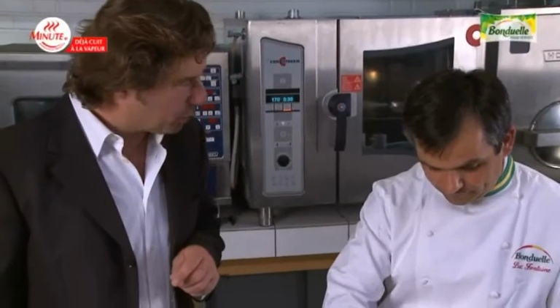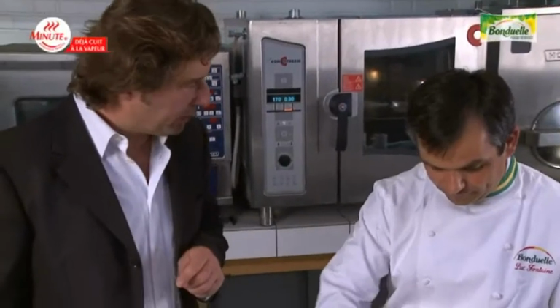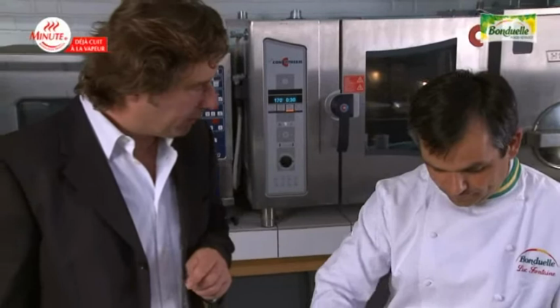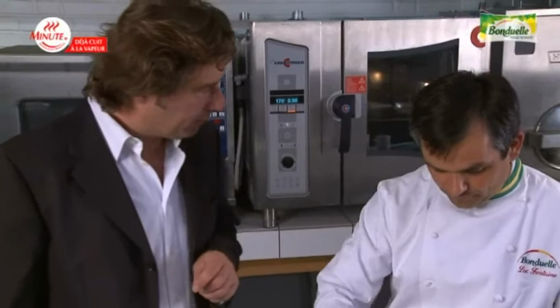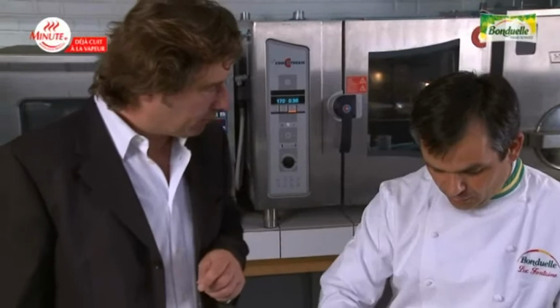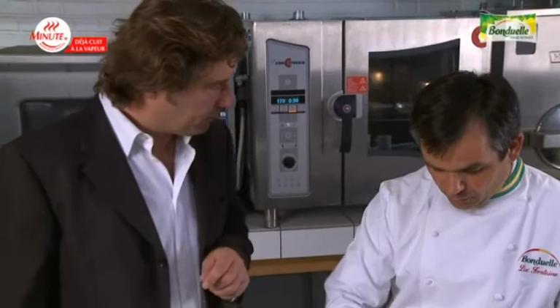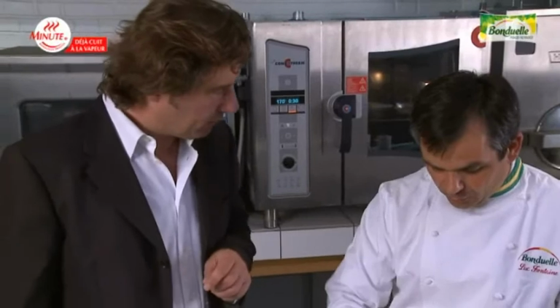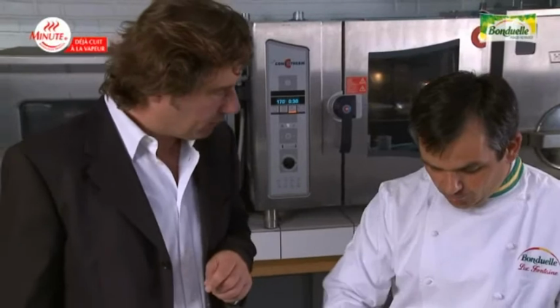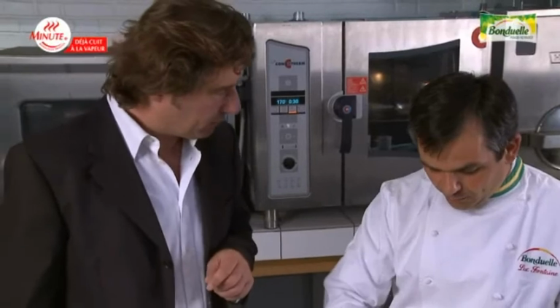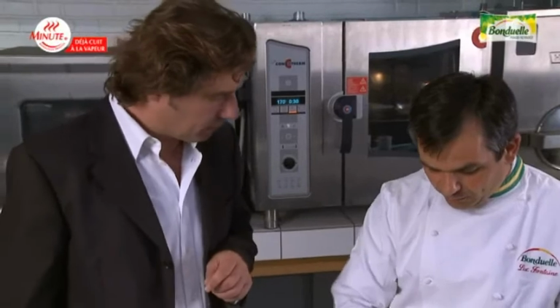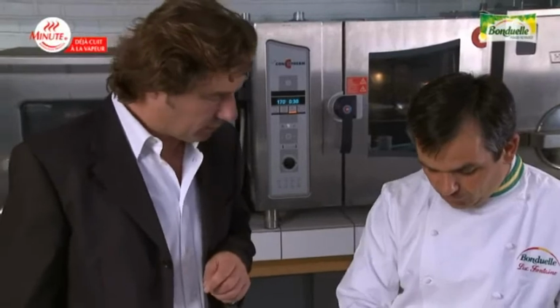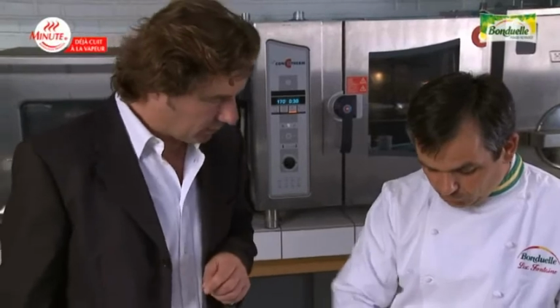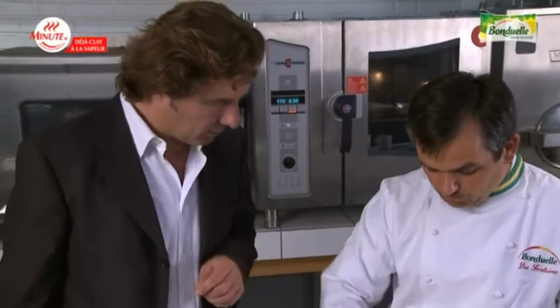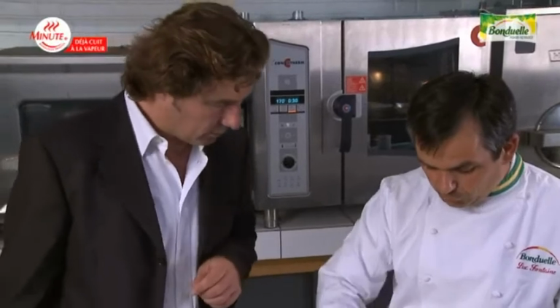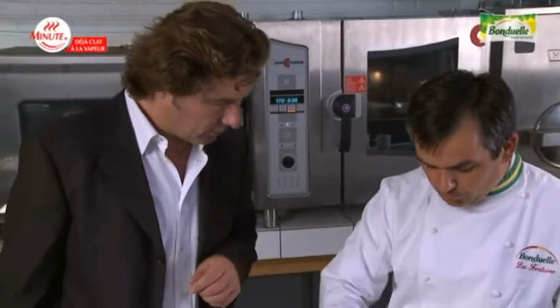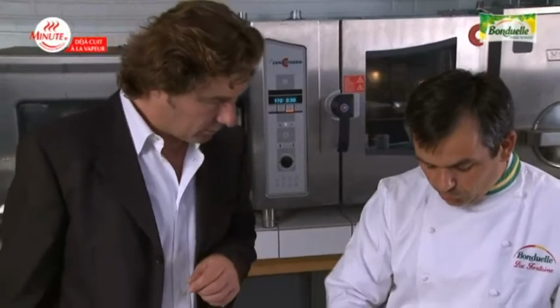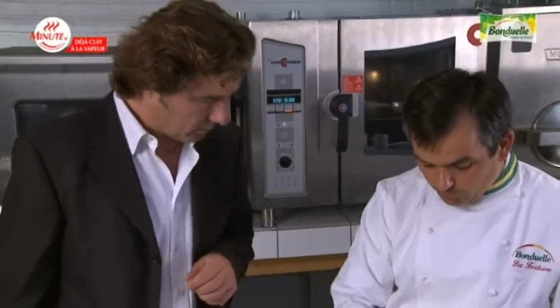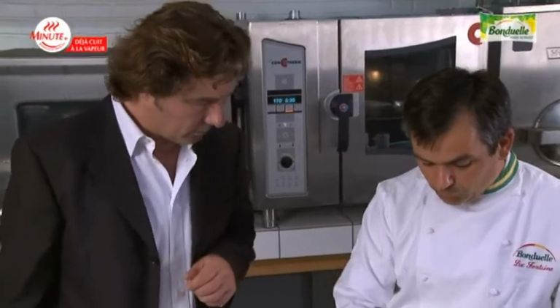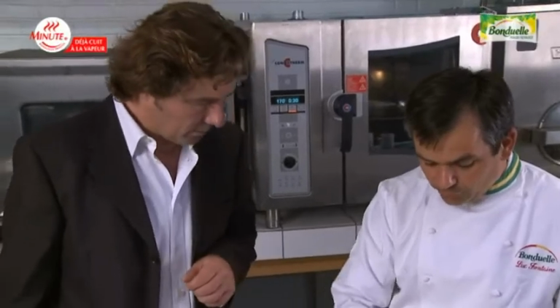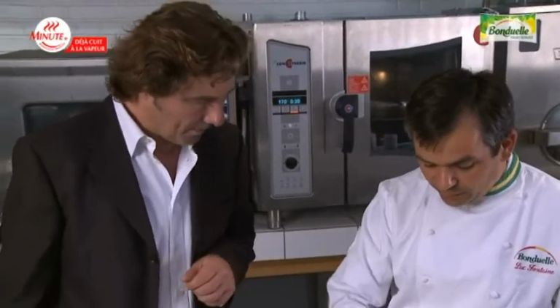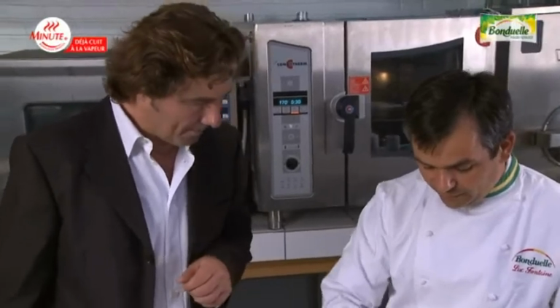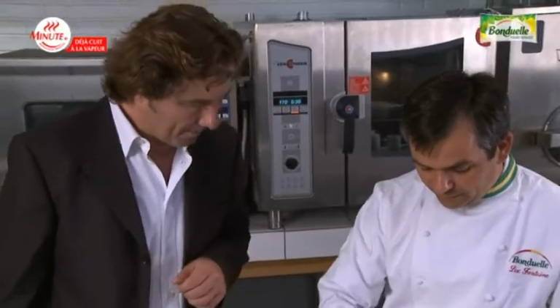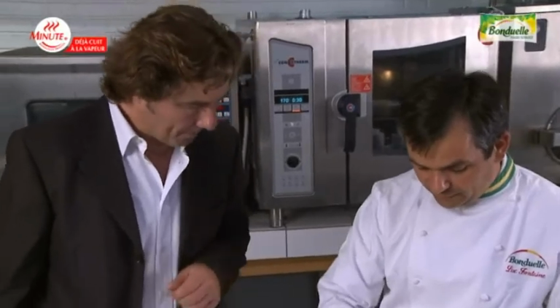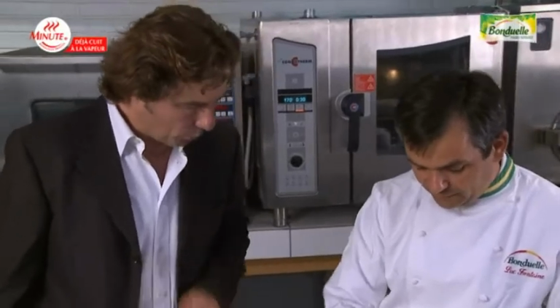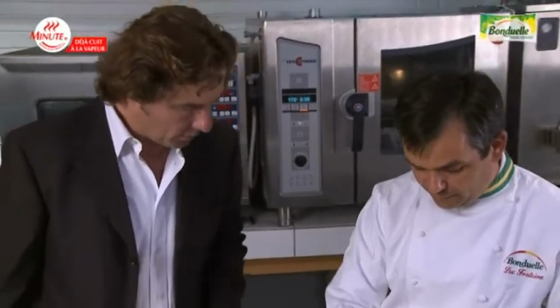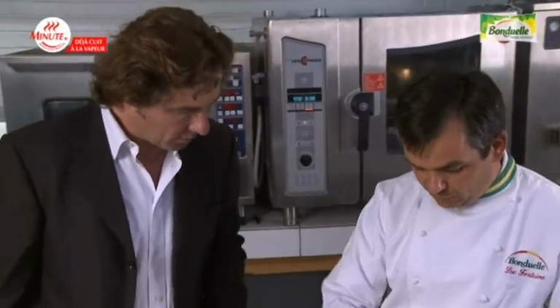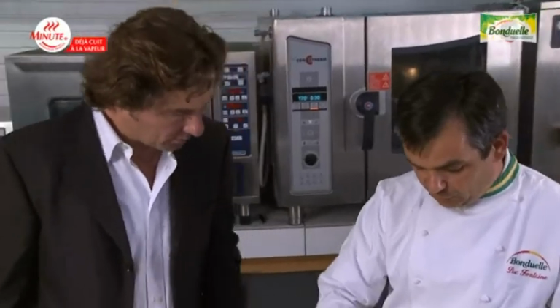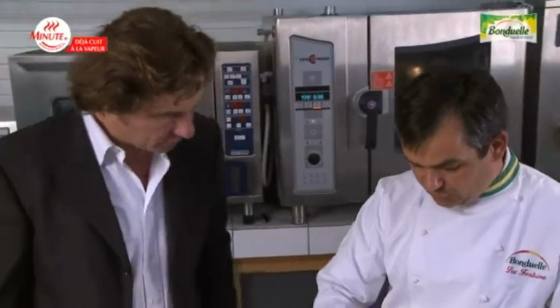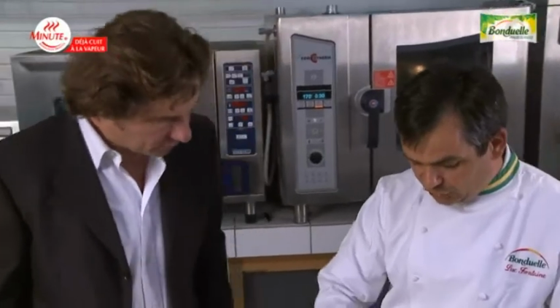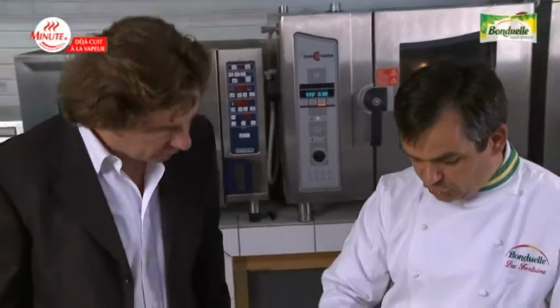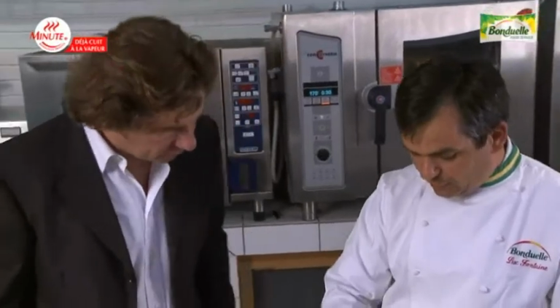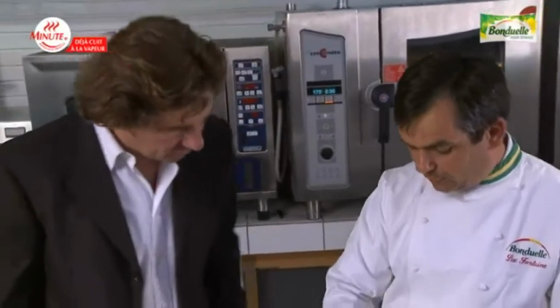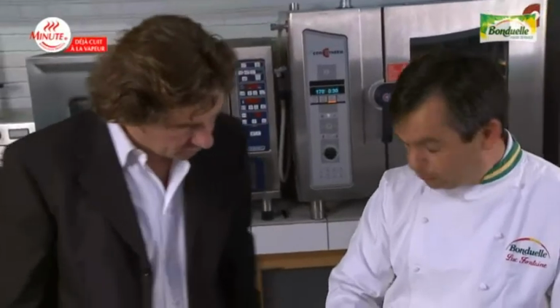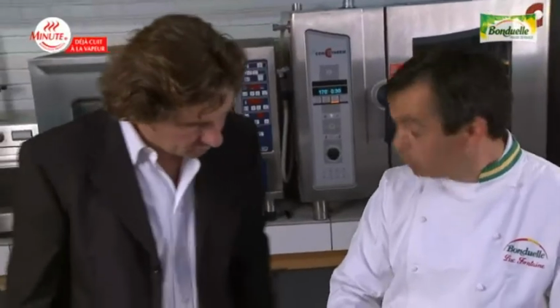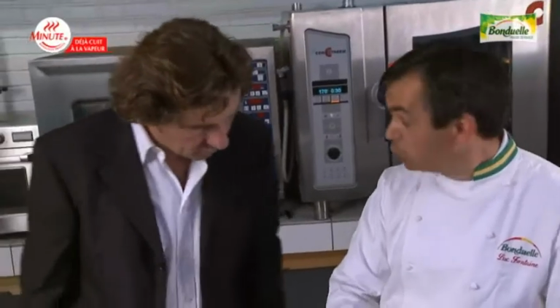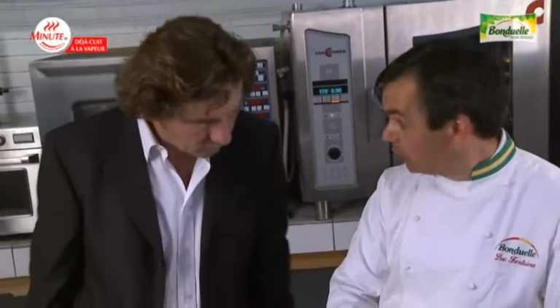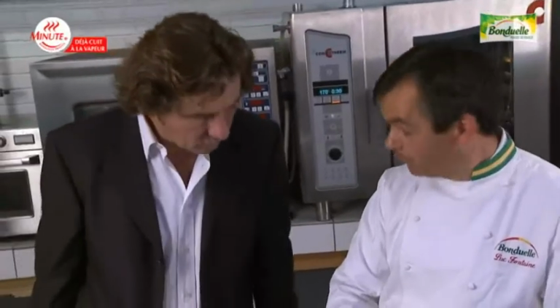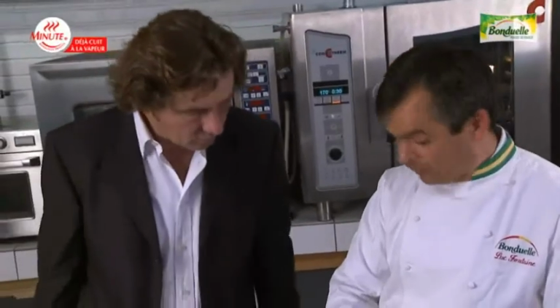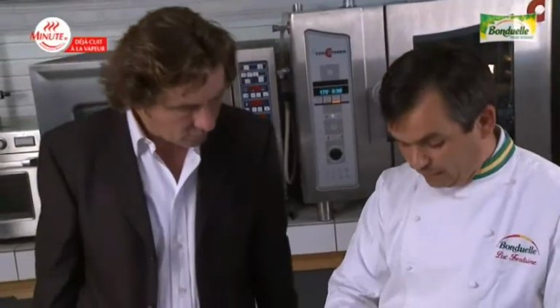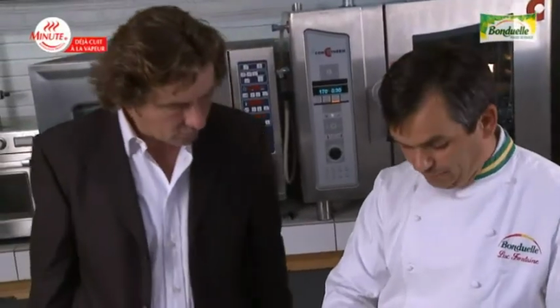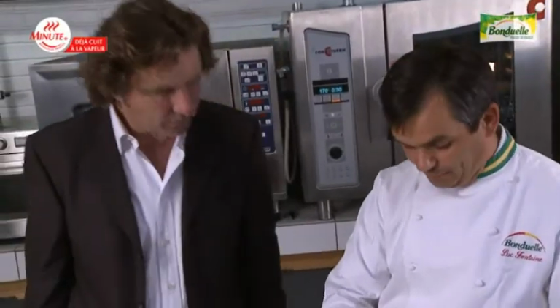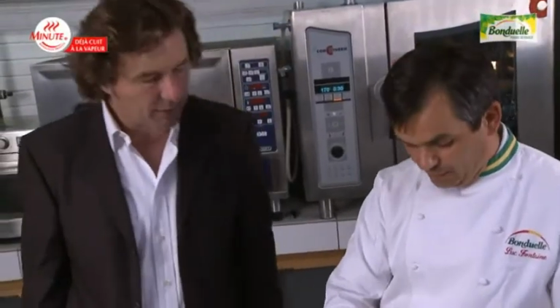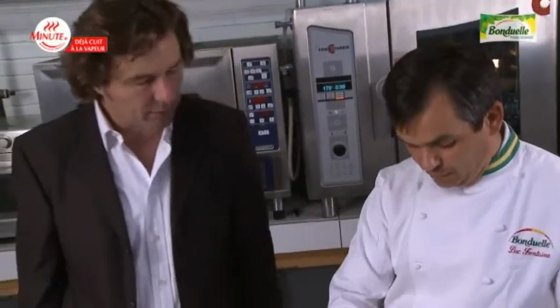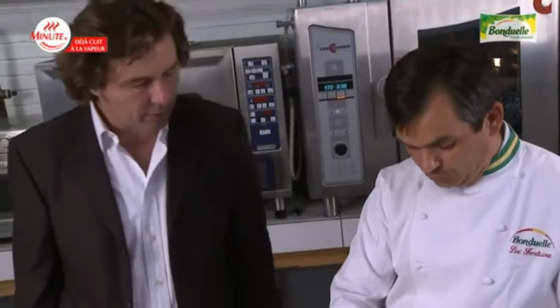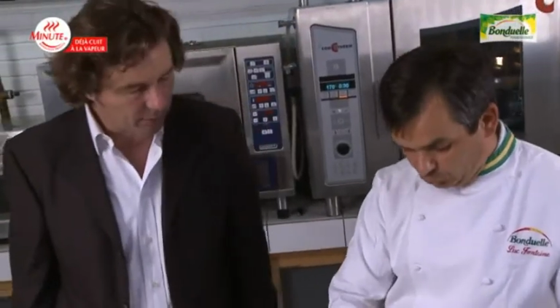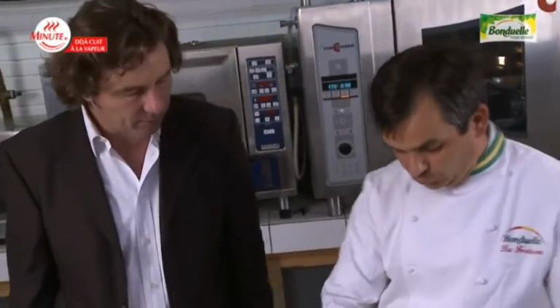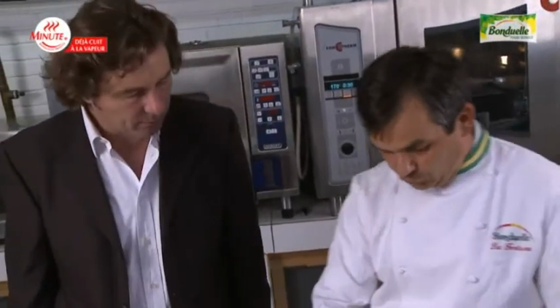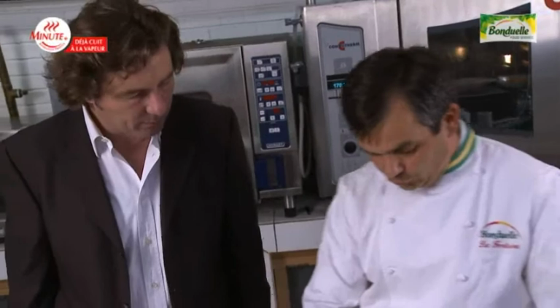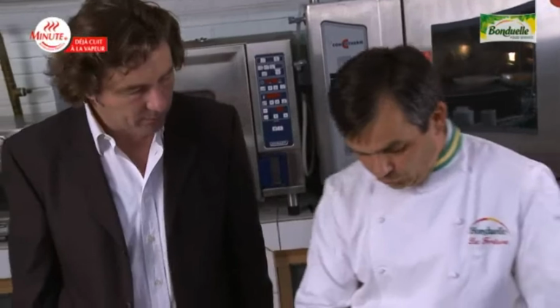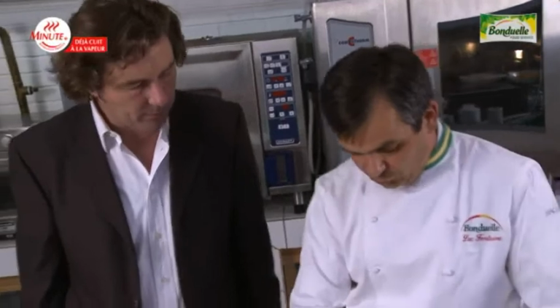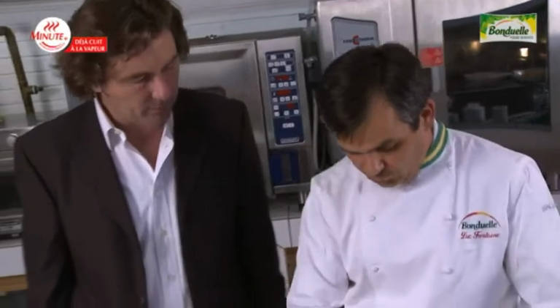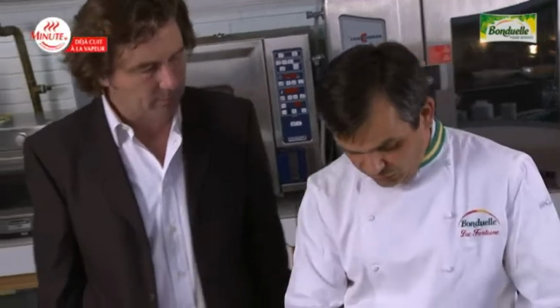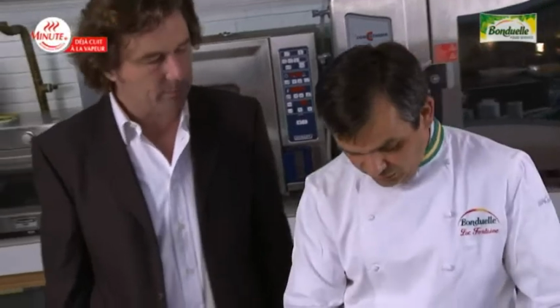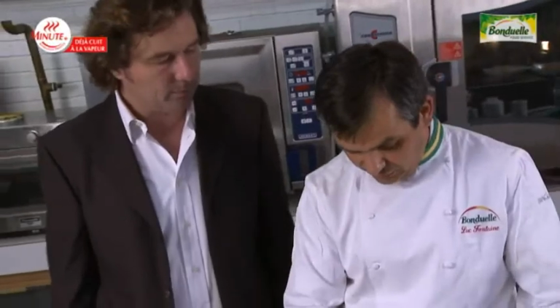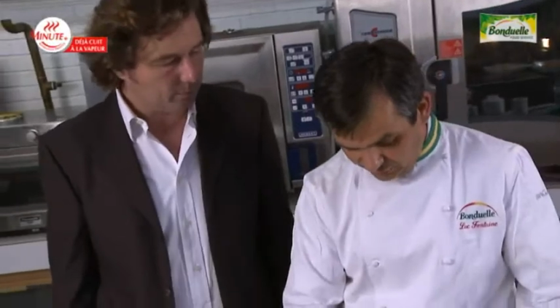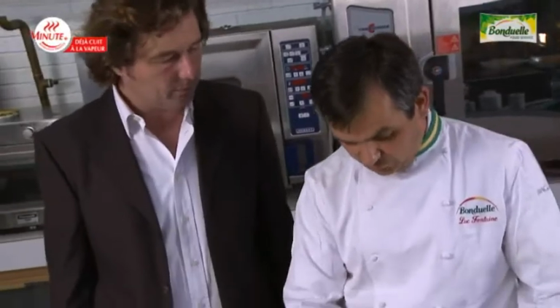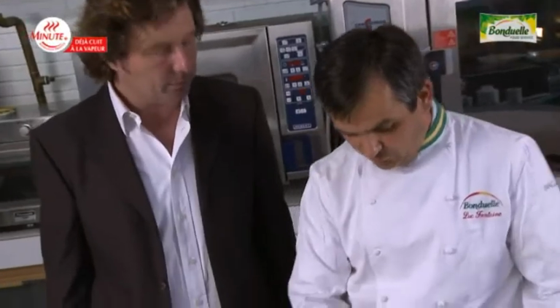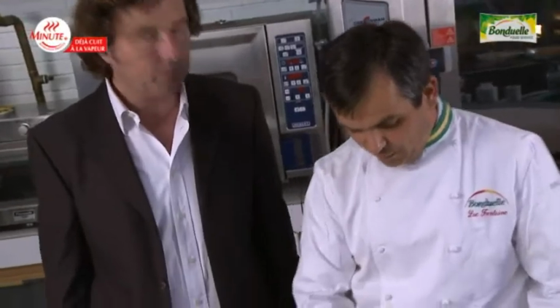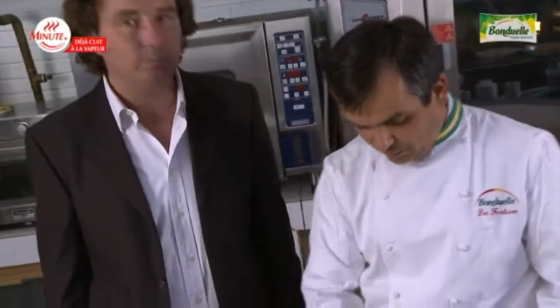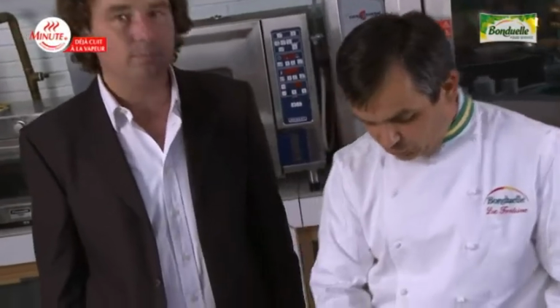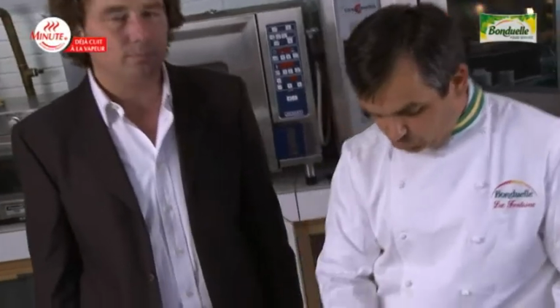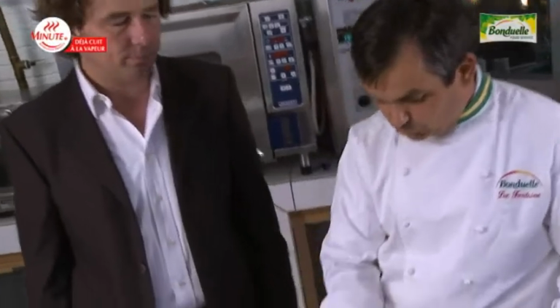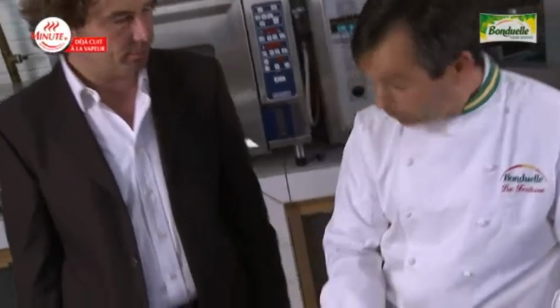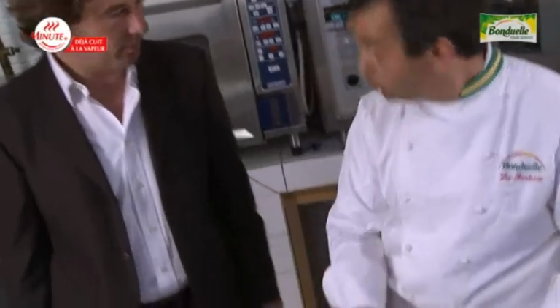Luke, the product is defrozen? Exactly. The product has been defrosted at plus three degrees centigrade, so the flan will be cooked faster.